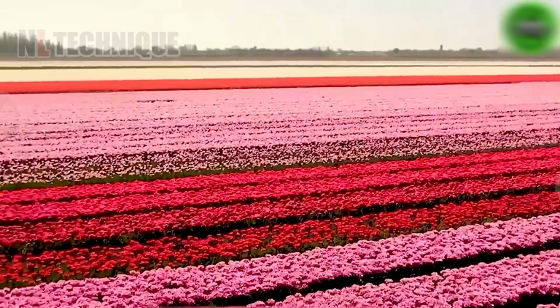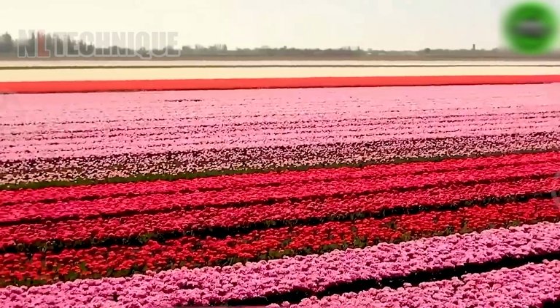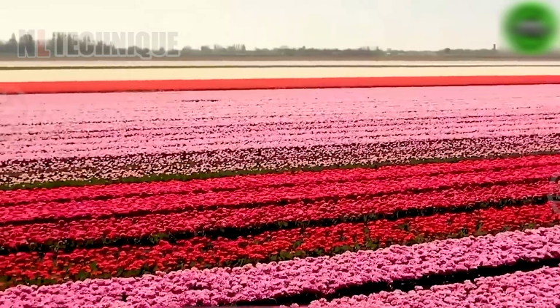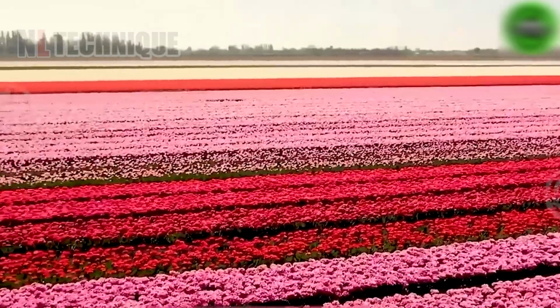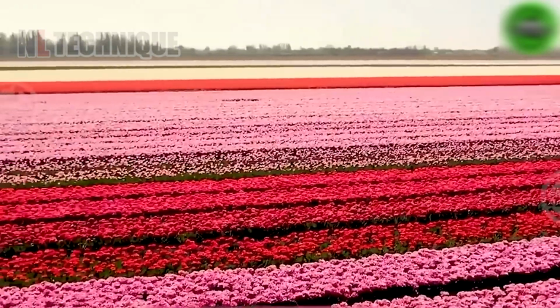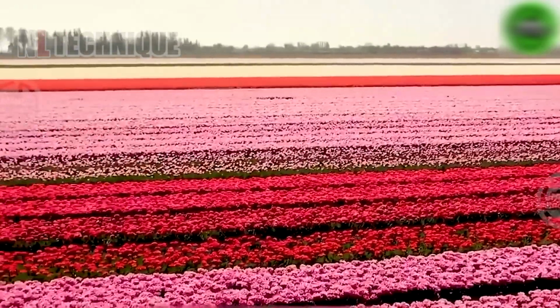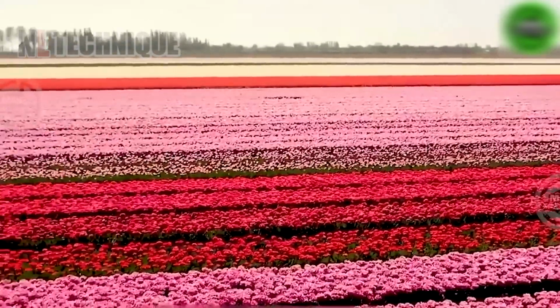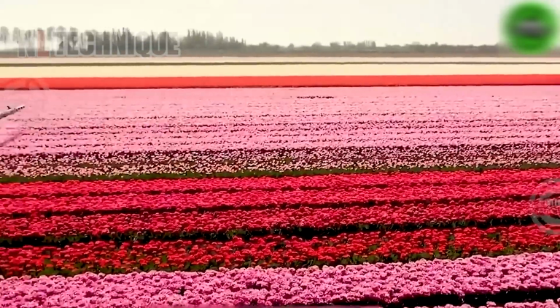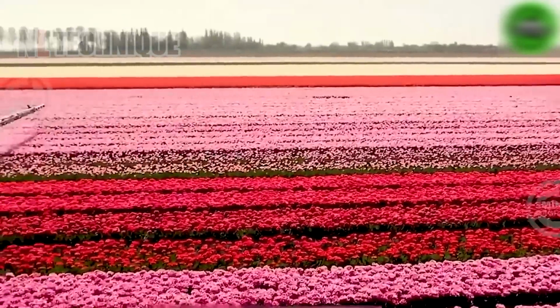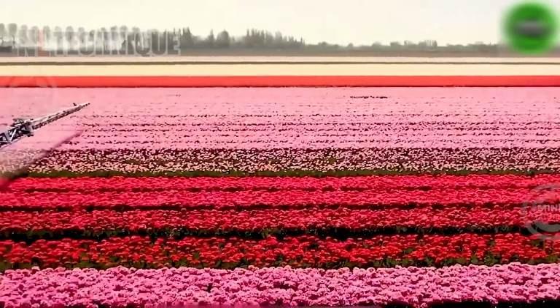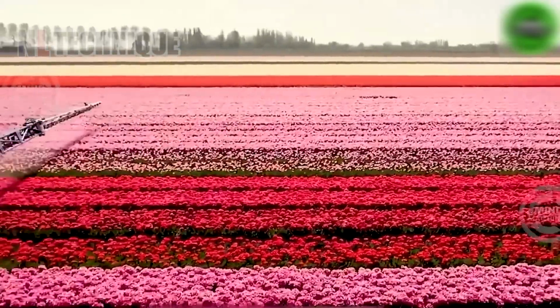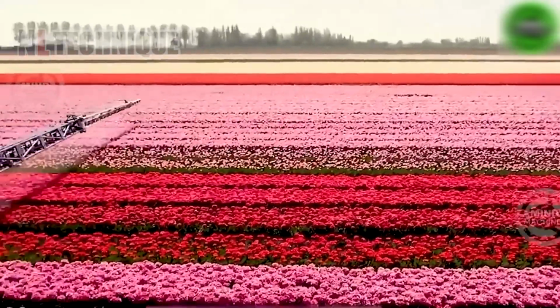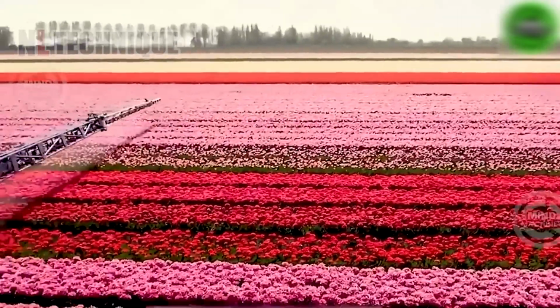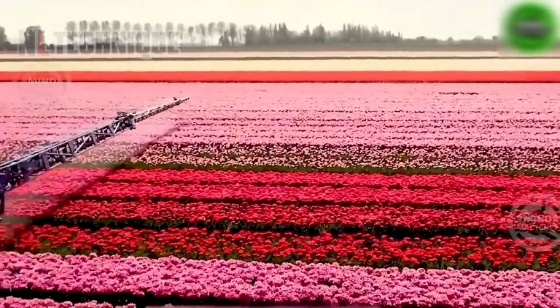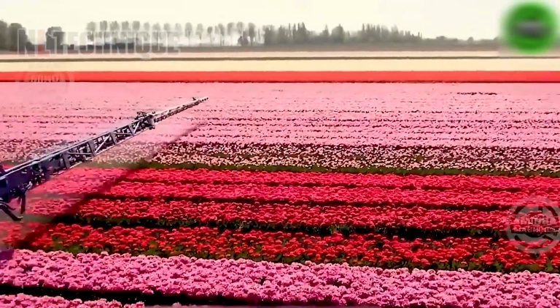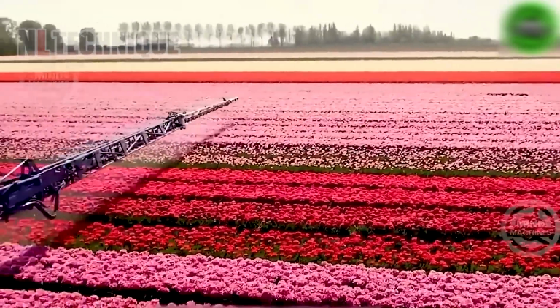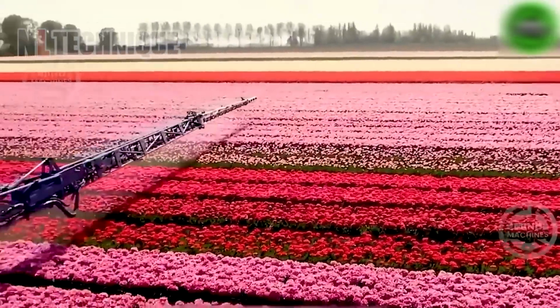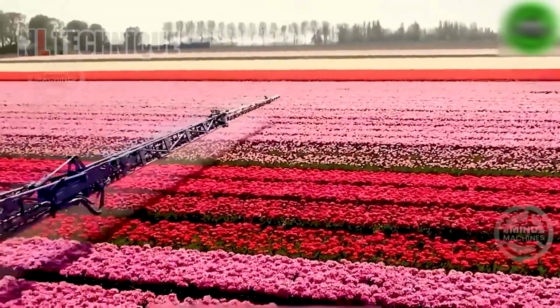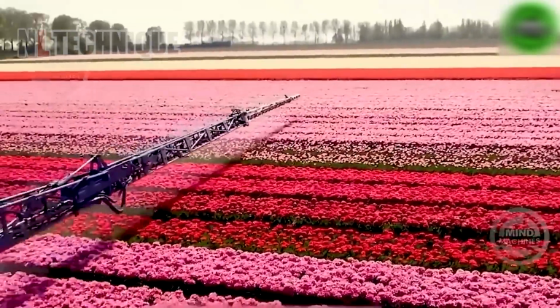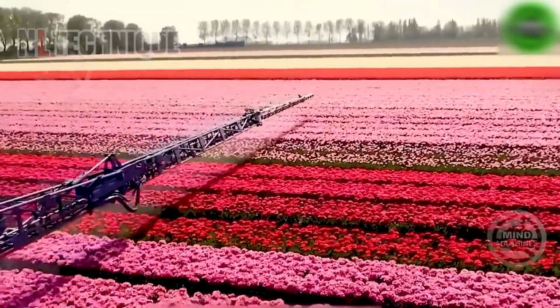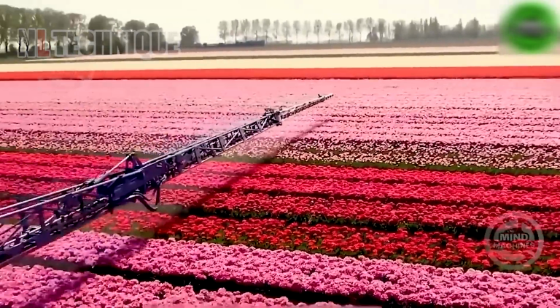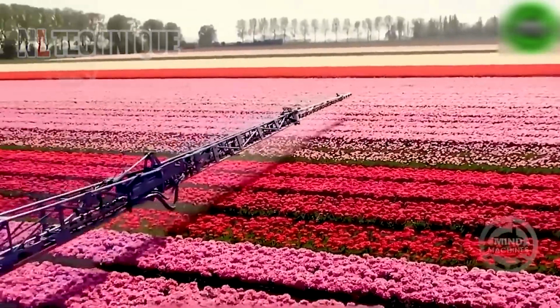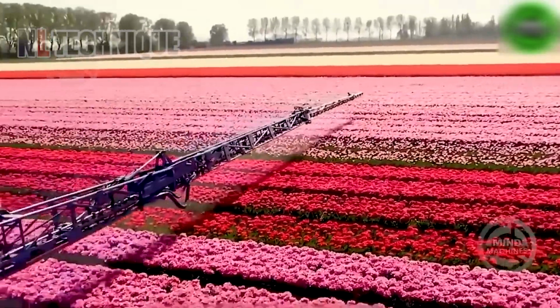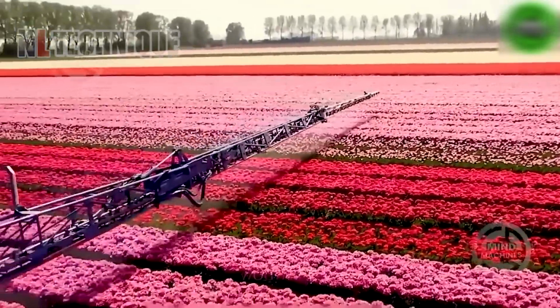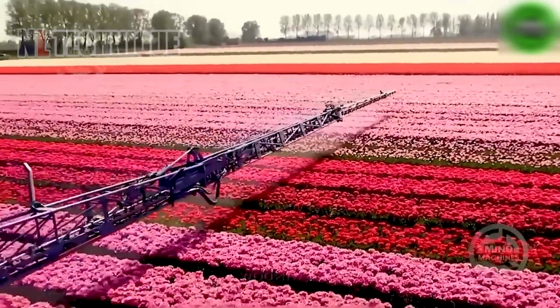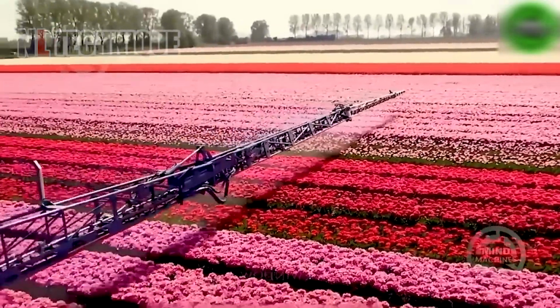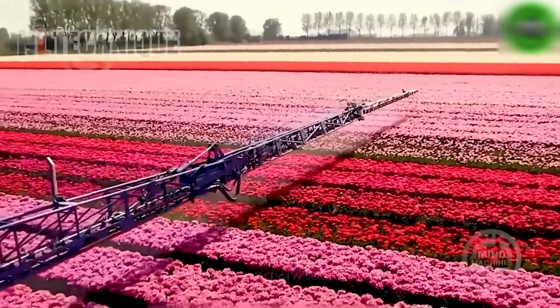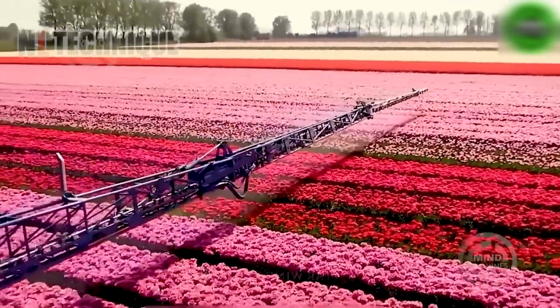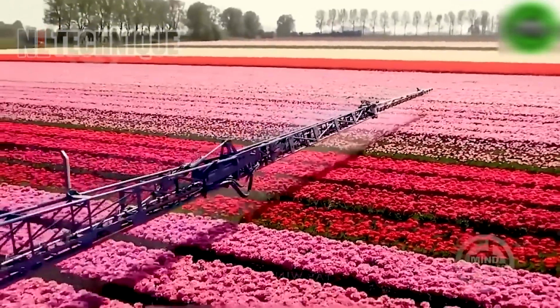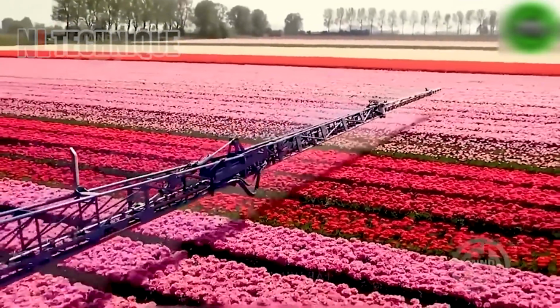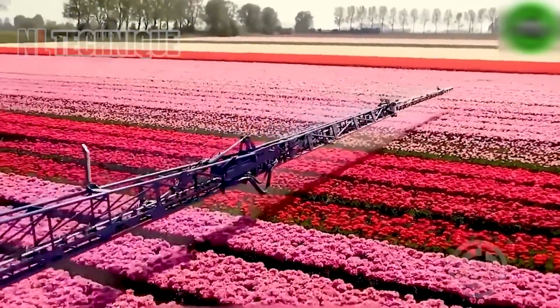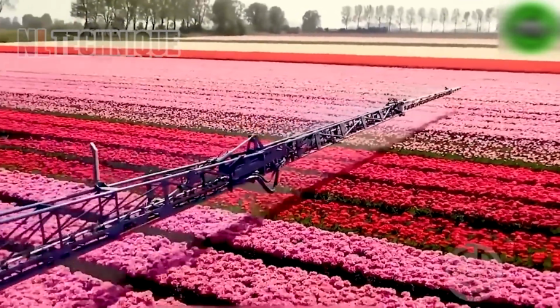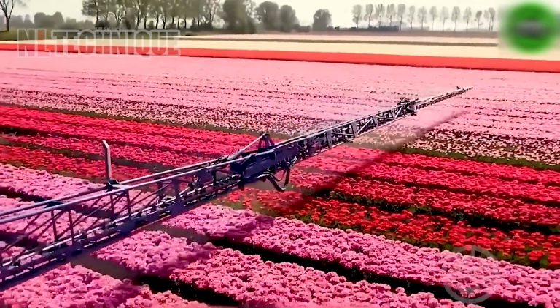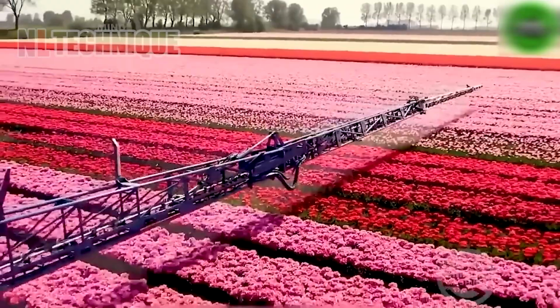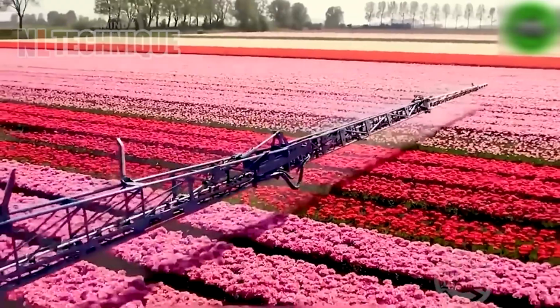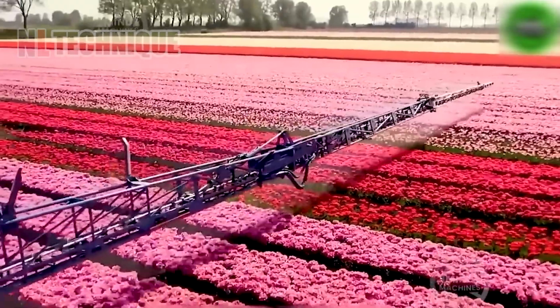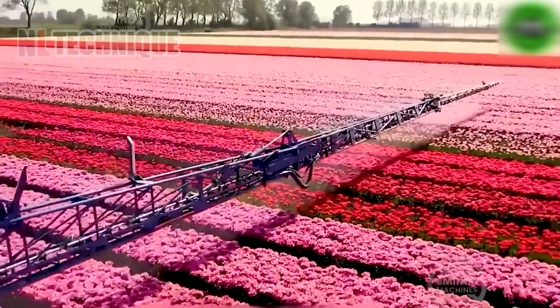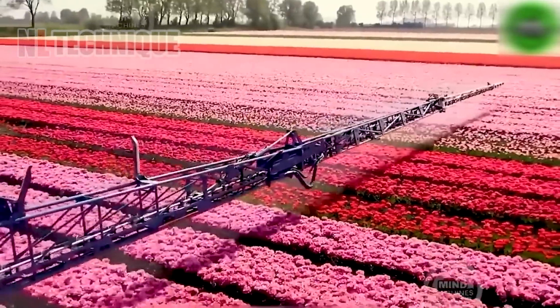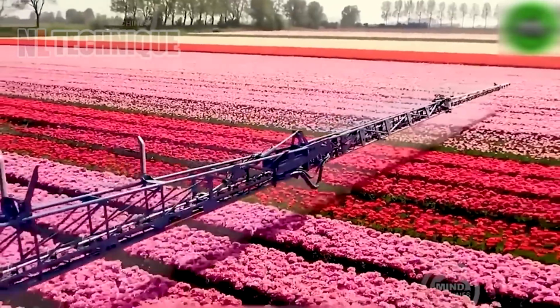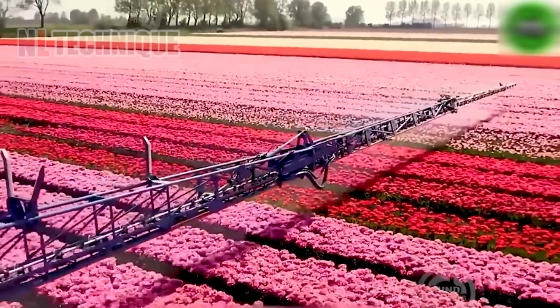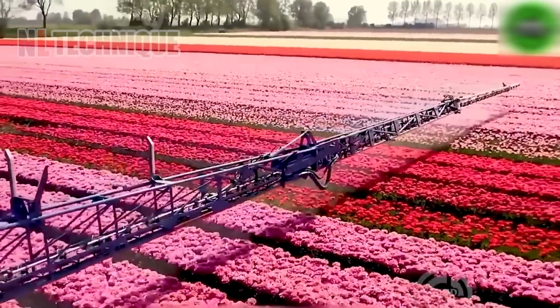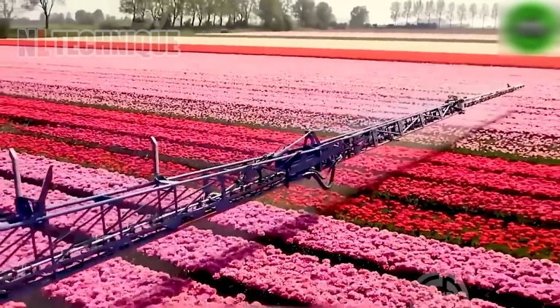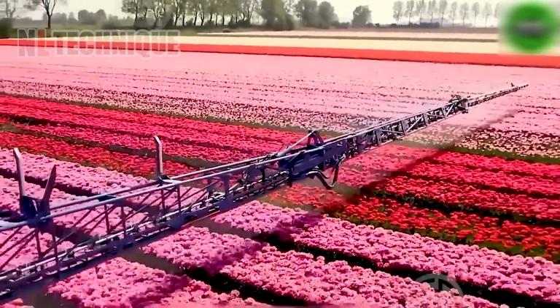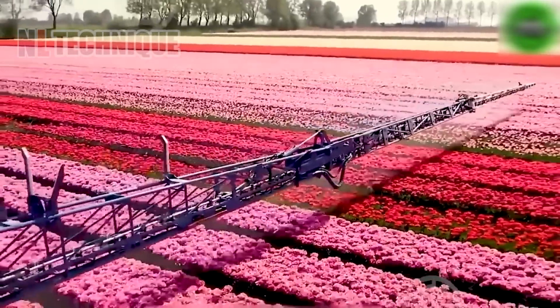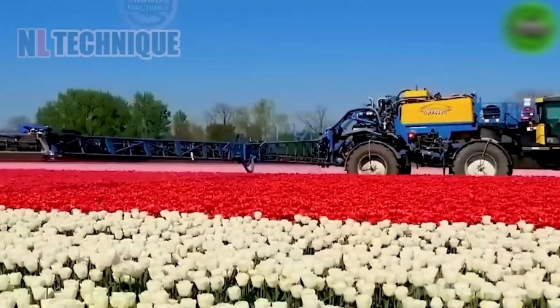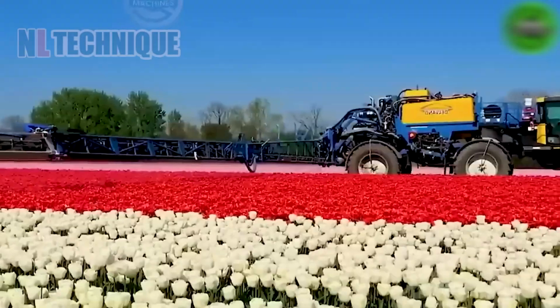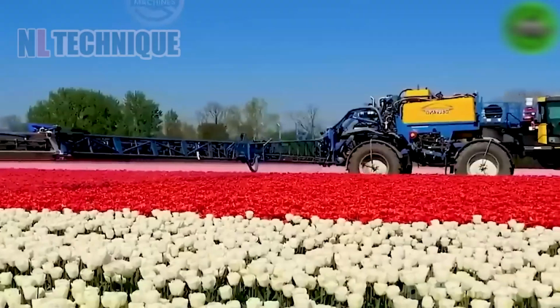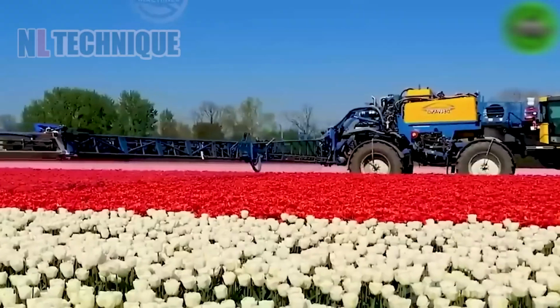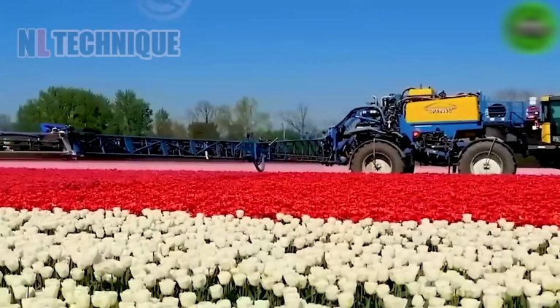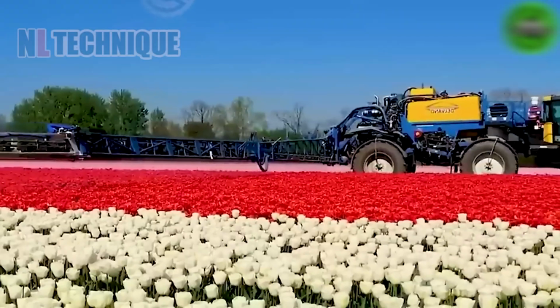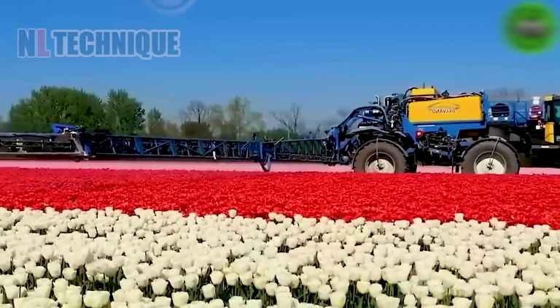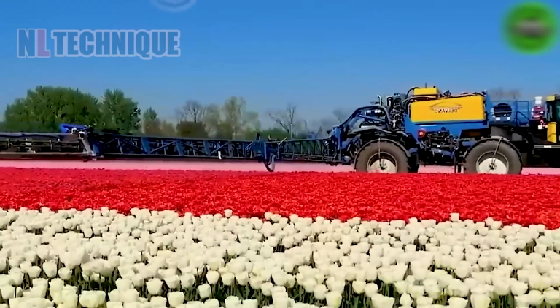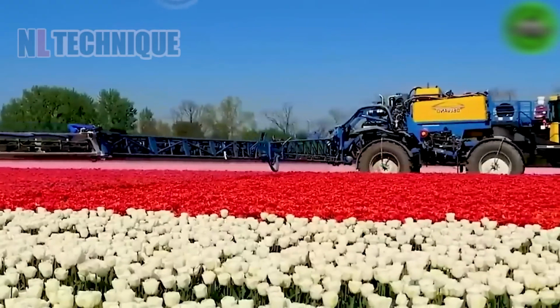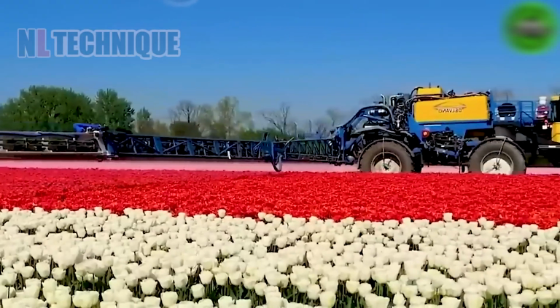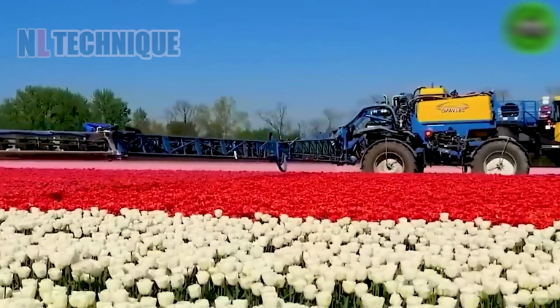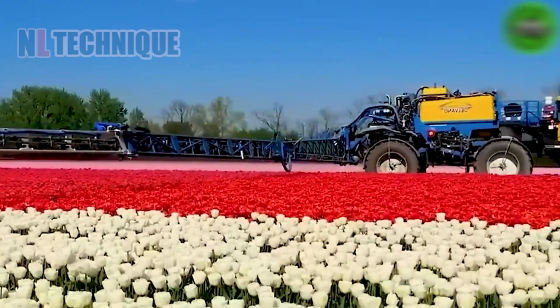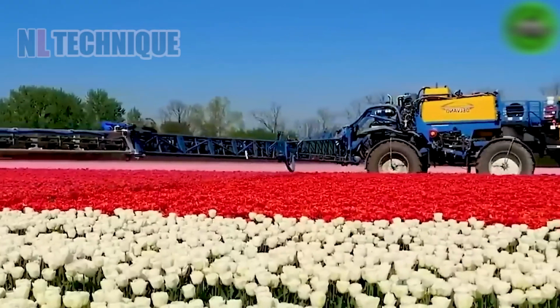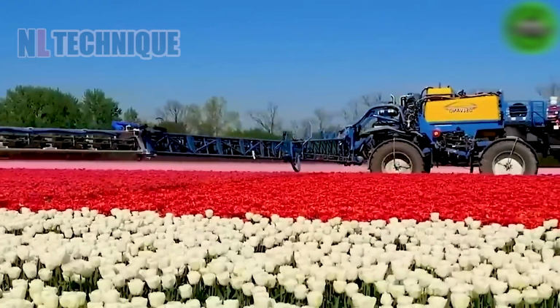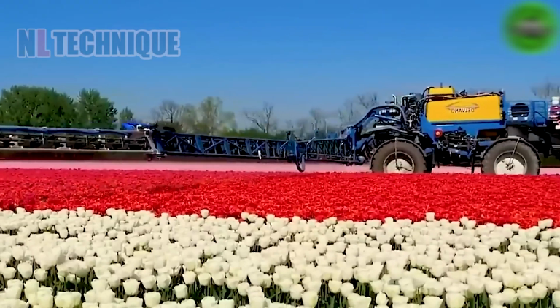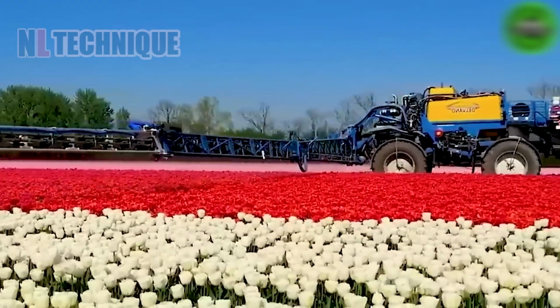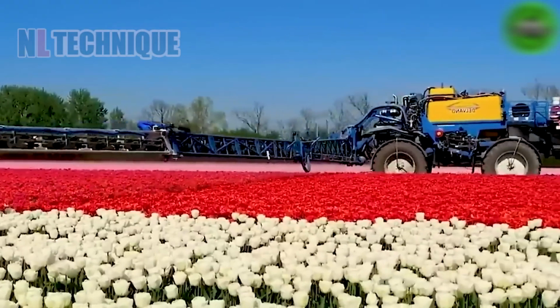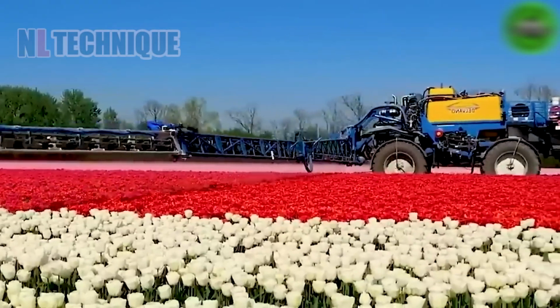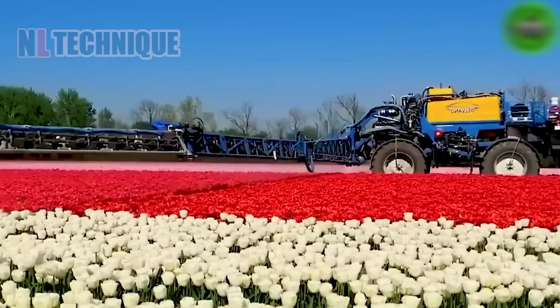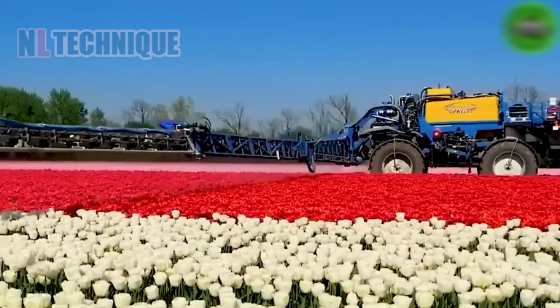This tulip harvester plays an important role in the Dutch agricultural sector, where tulips are grown on a large scale.